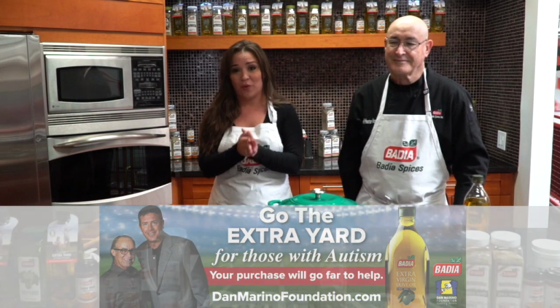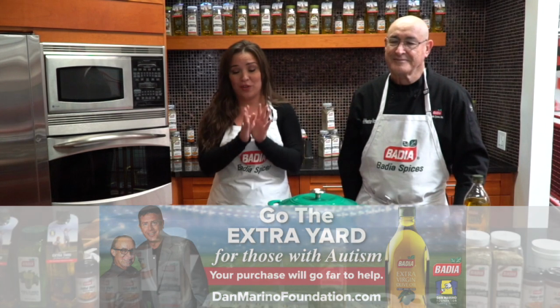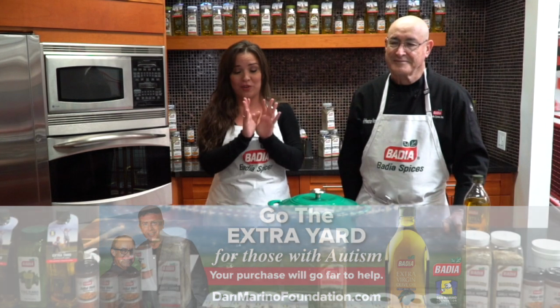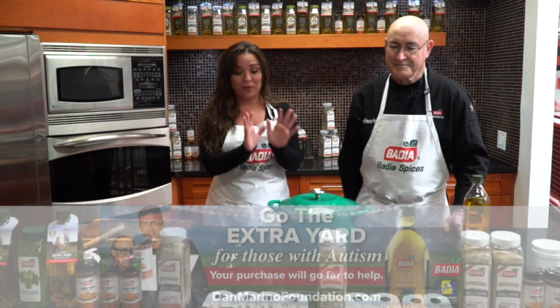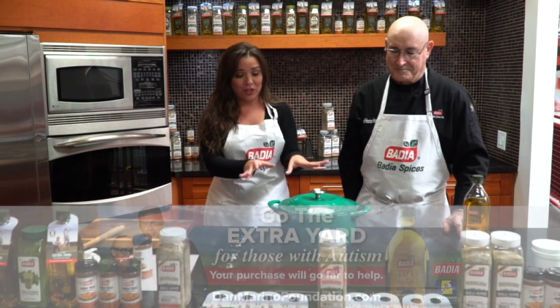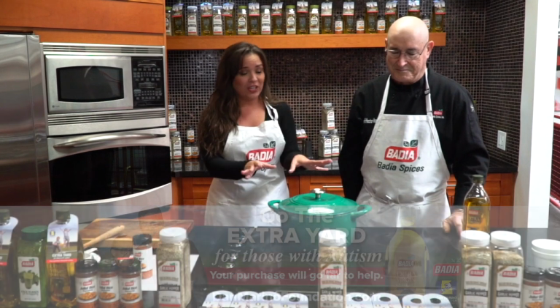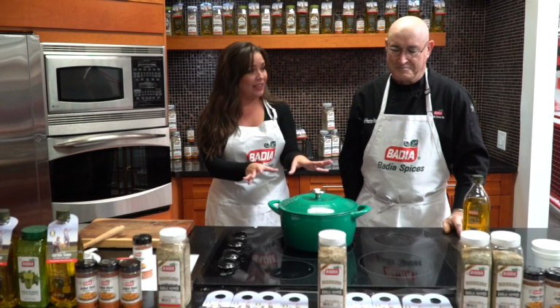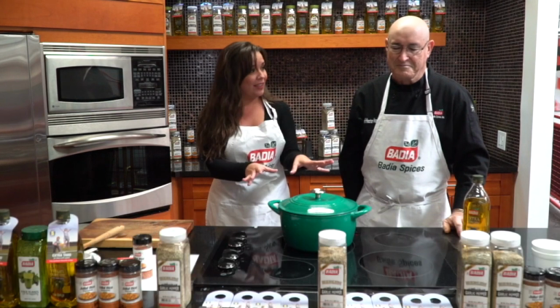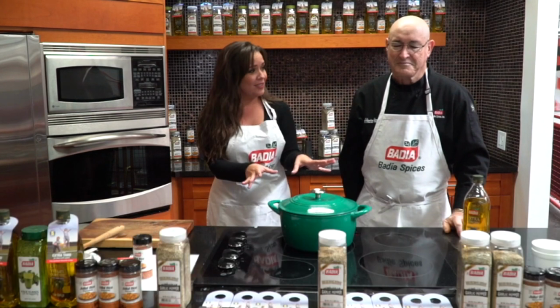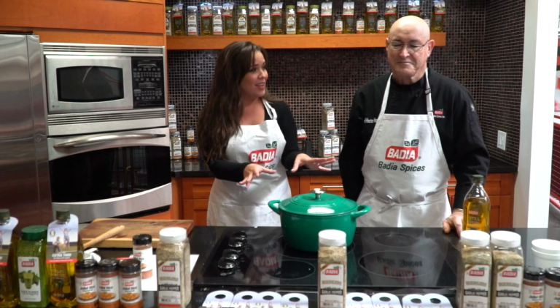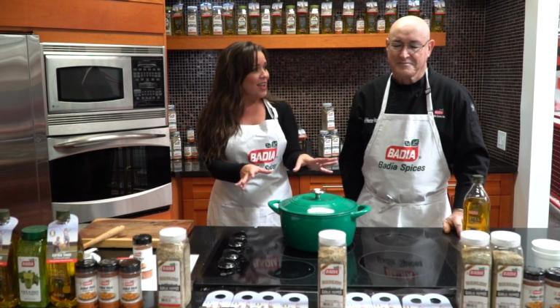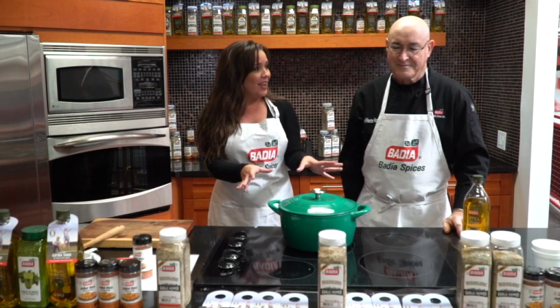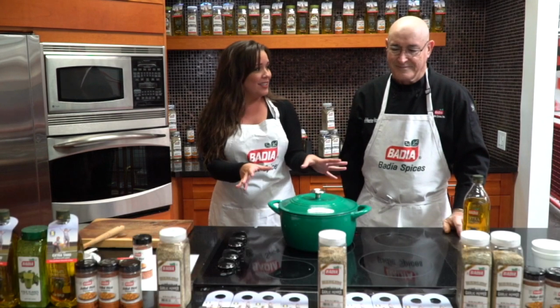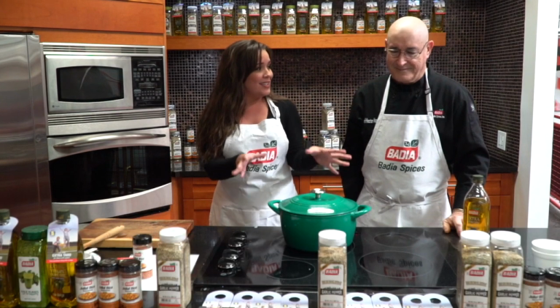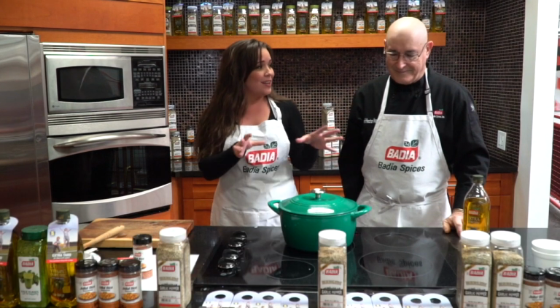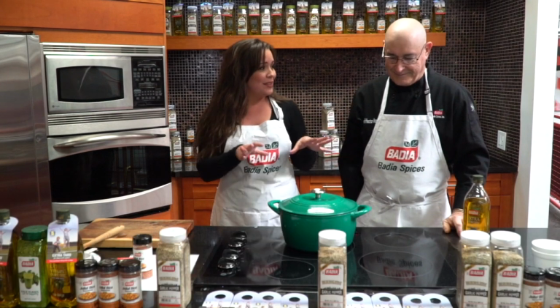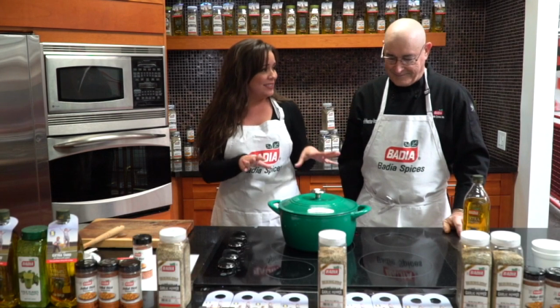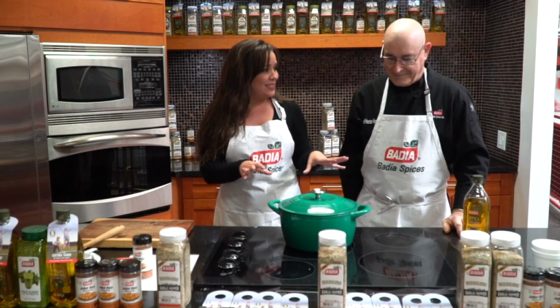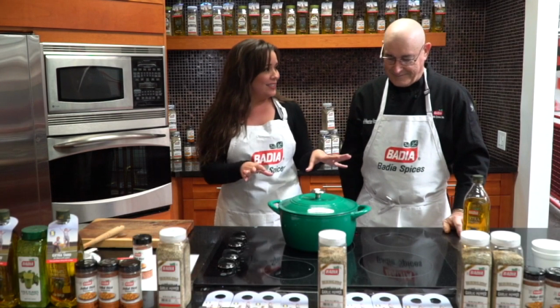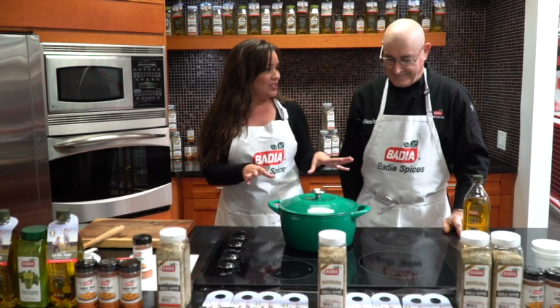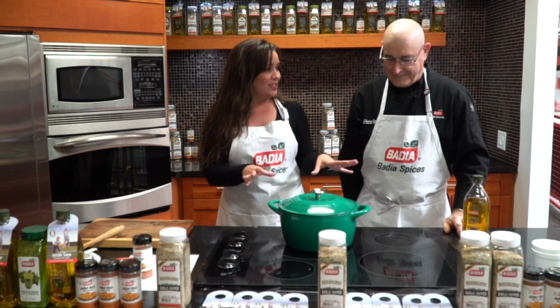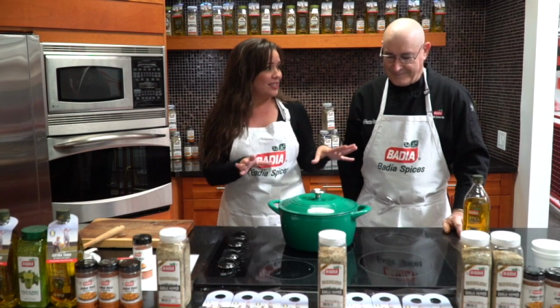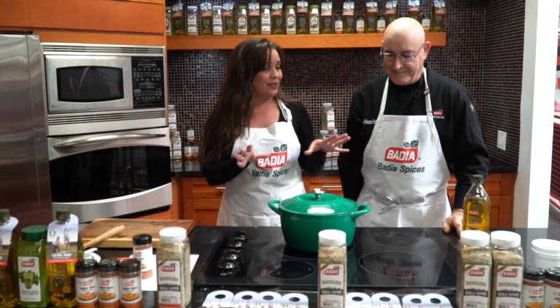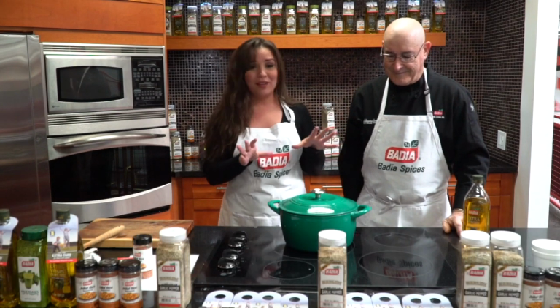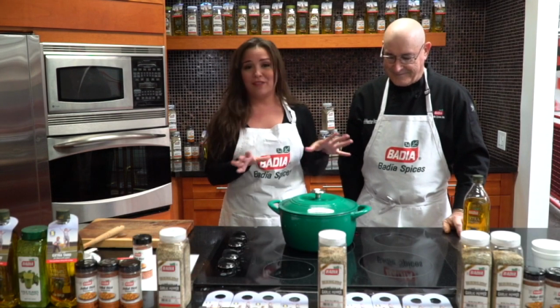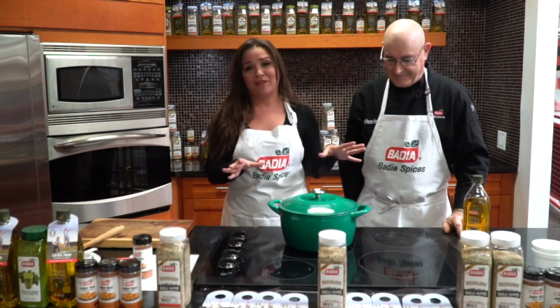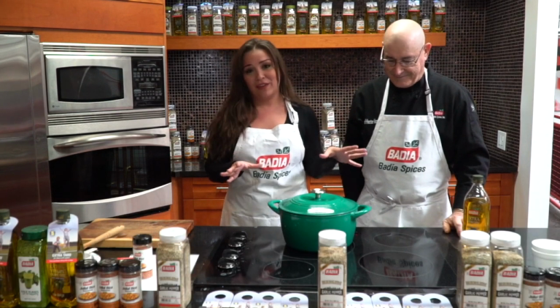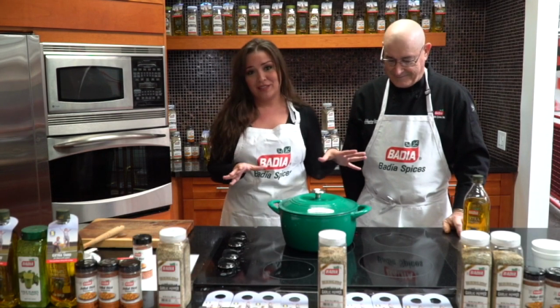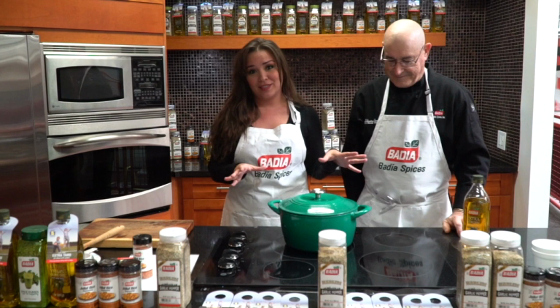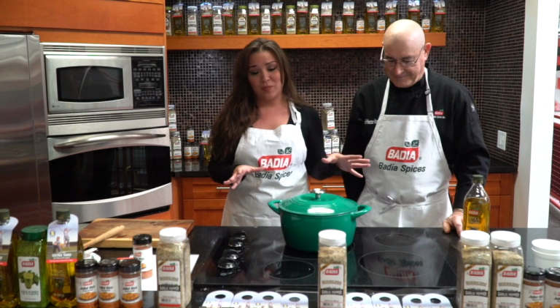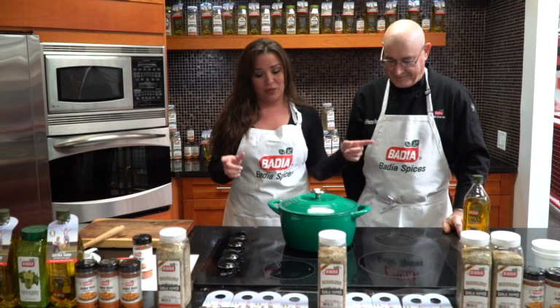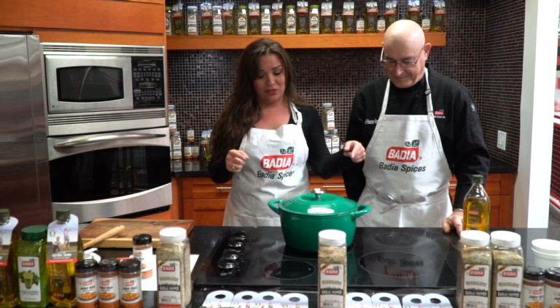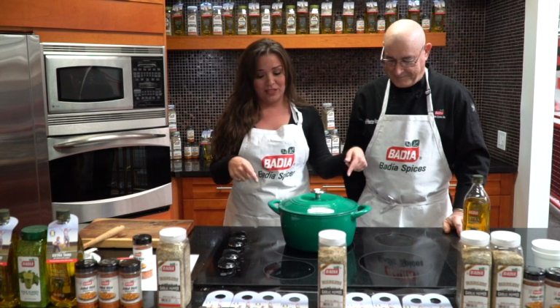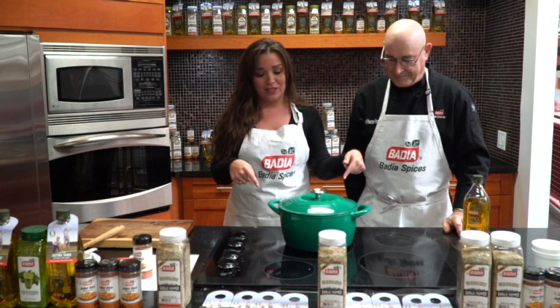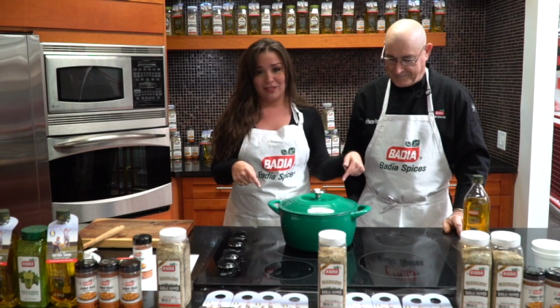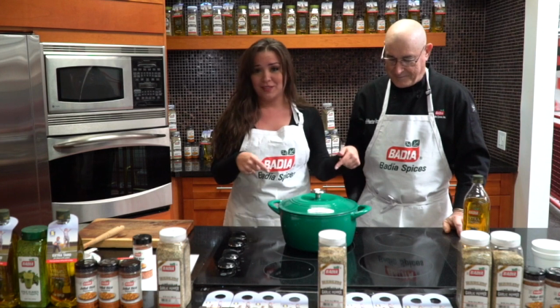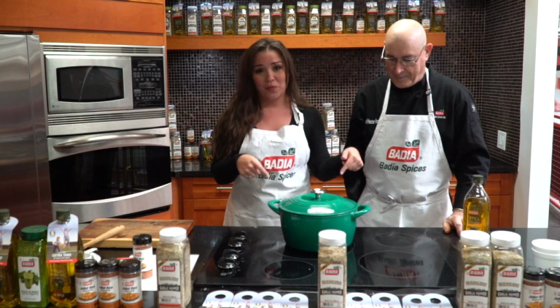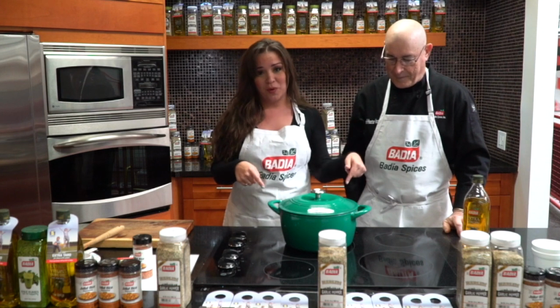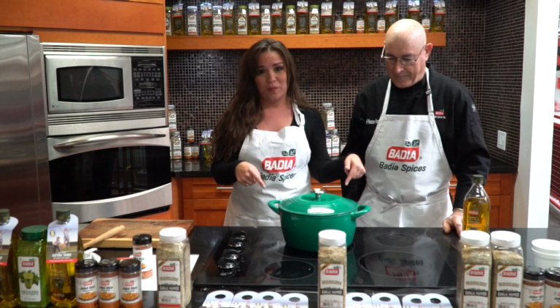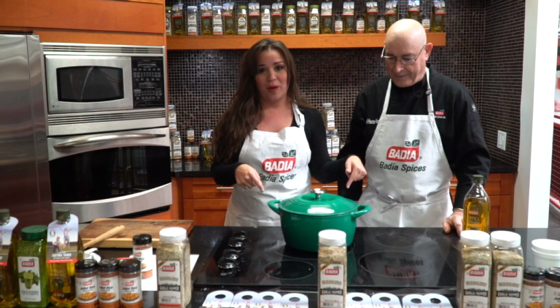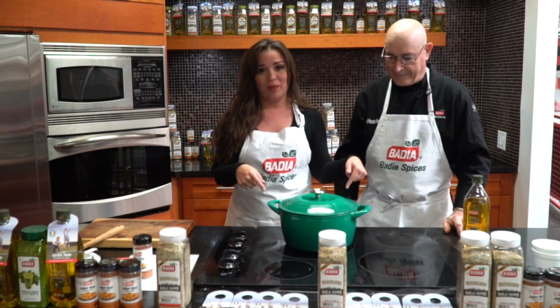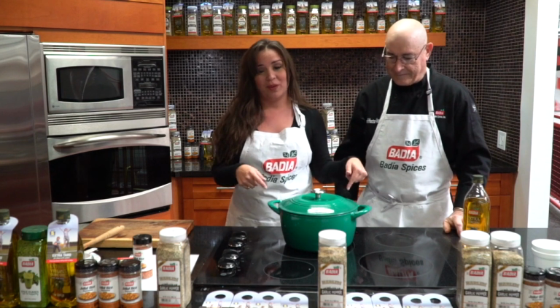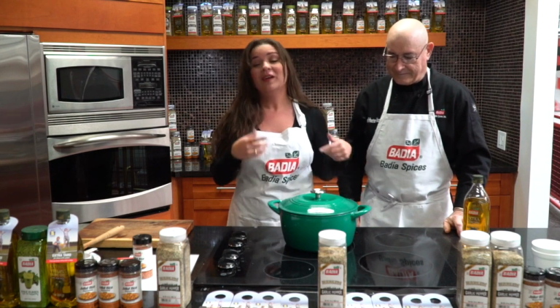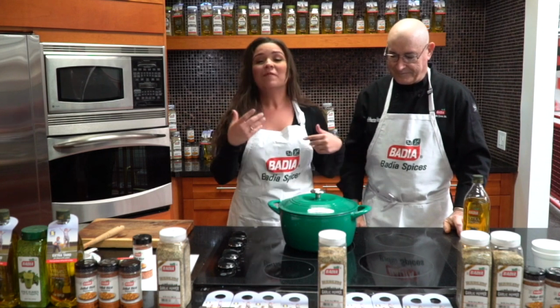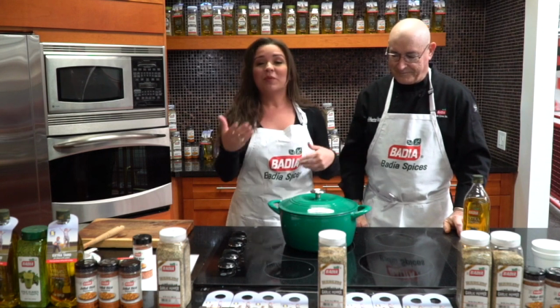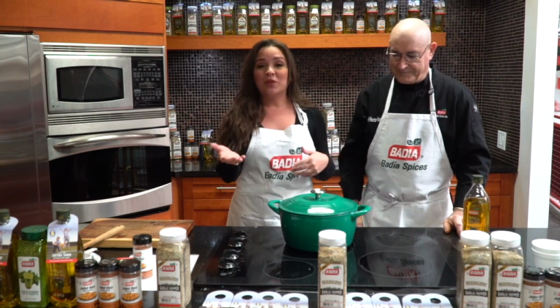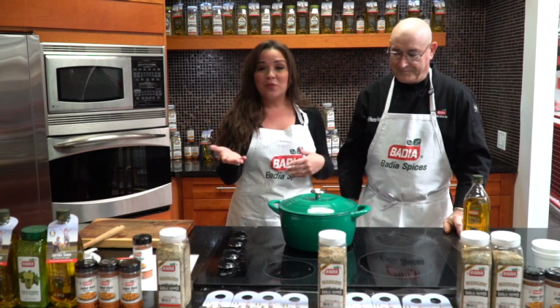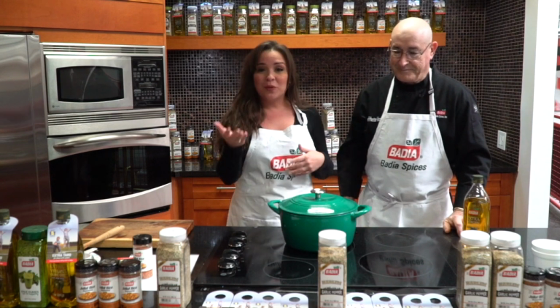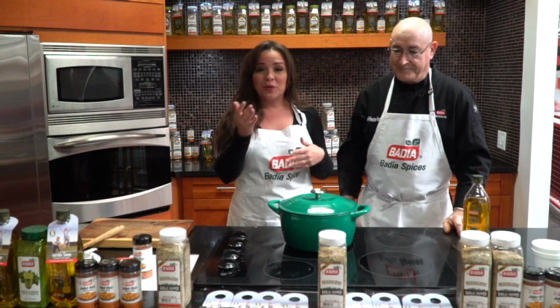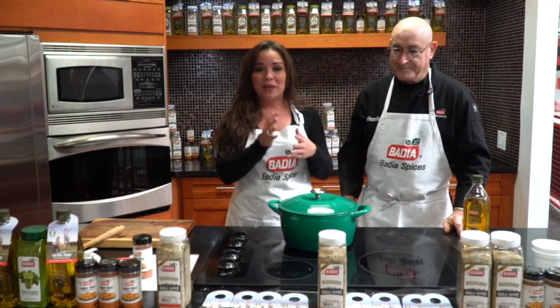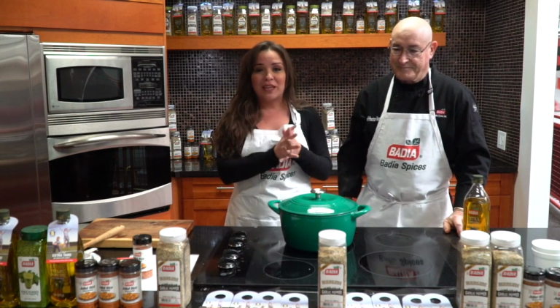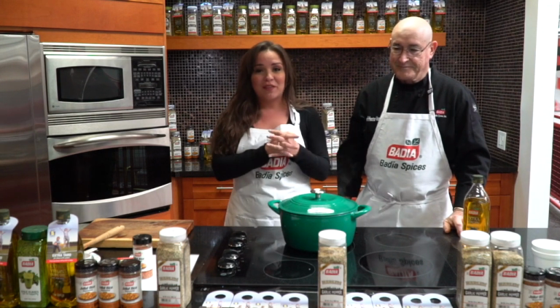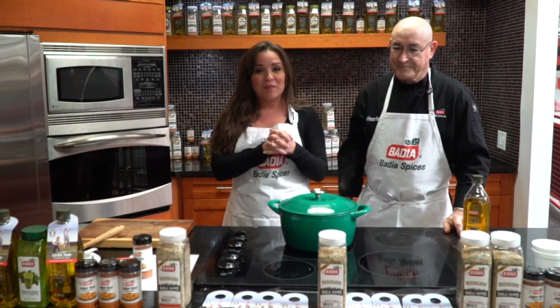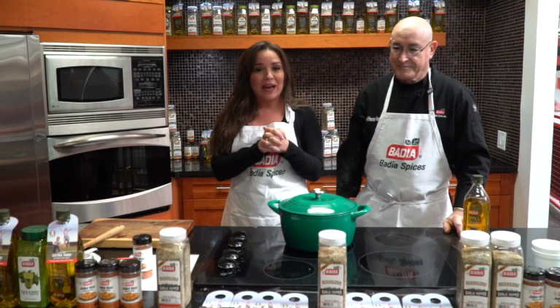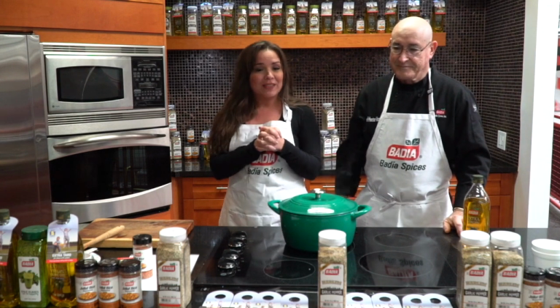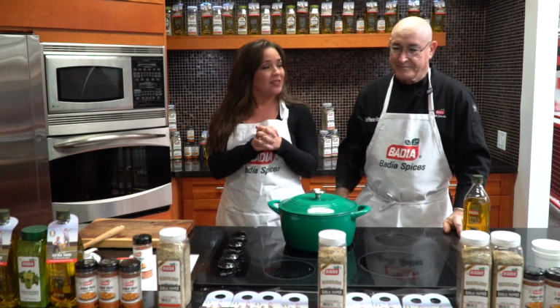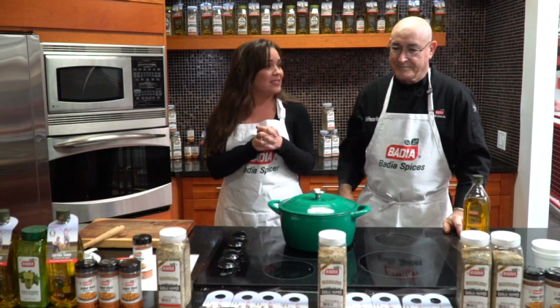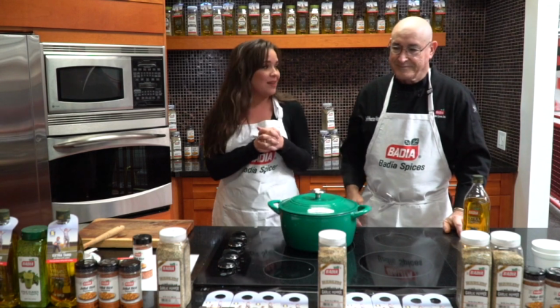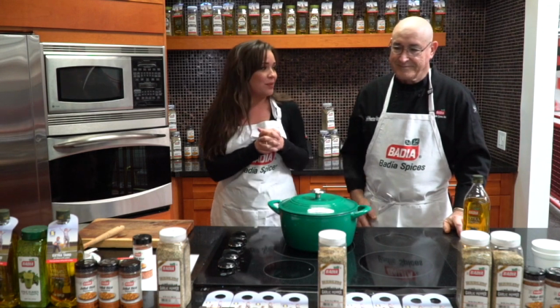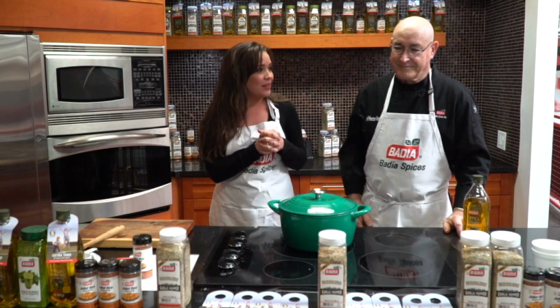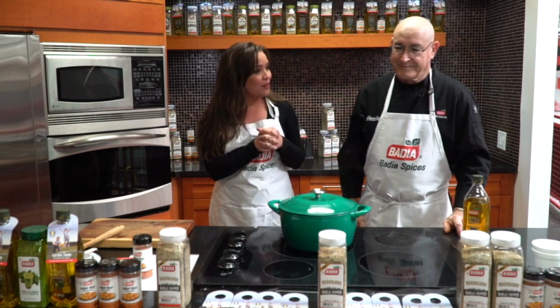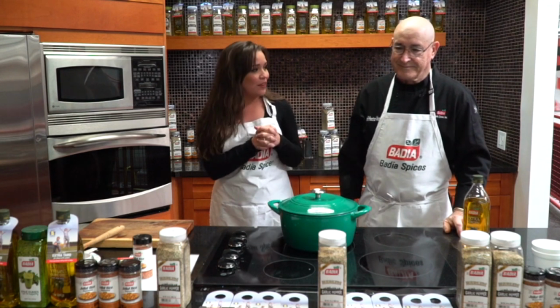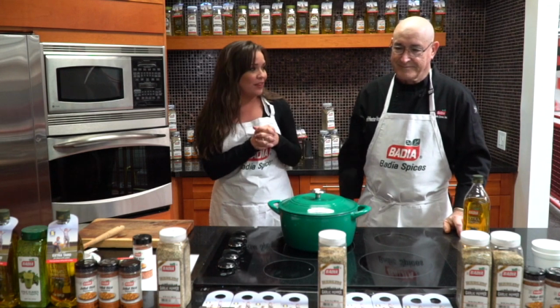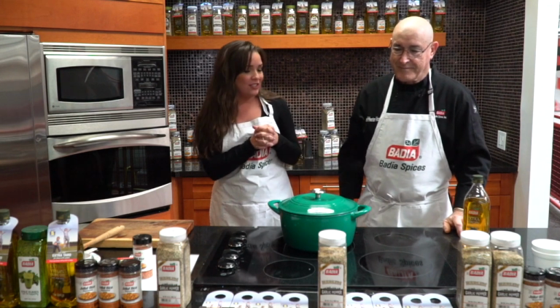So when you're cooking this, it's not only delicious, it's not only very simple. As you can see, this is a one-pot meal. But you will be giving back to the Dan Marino Foundation.